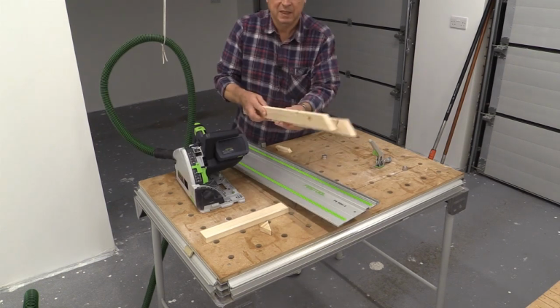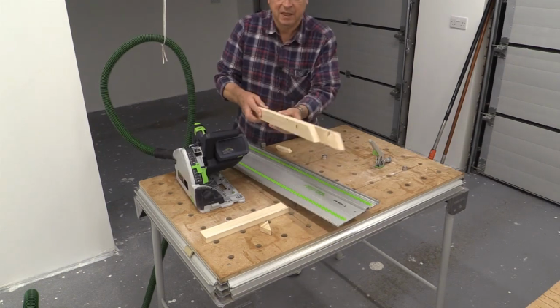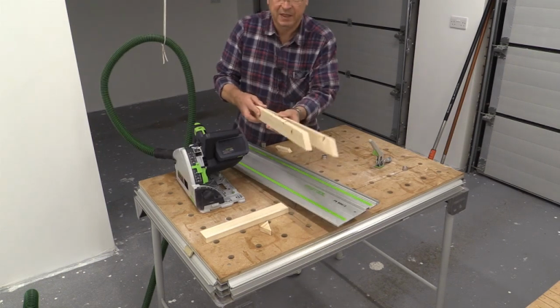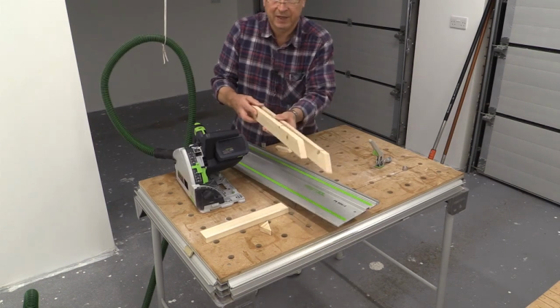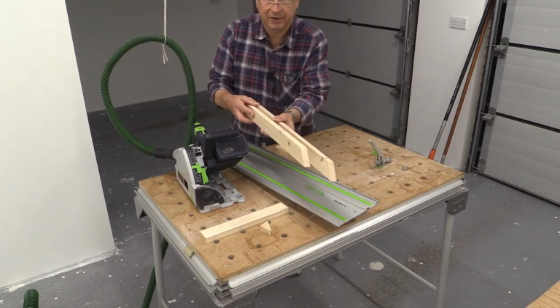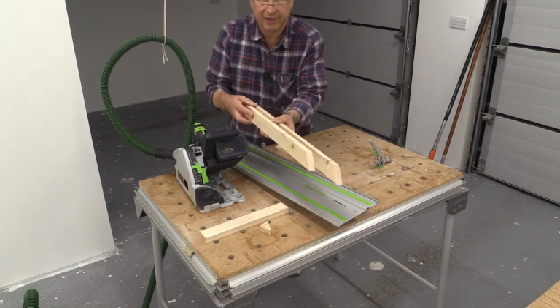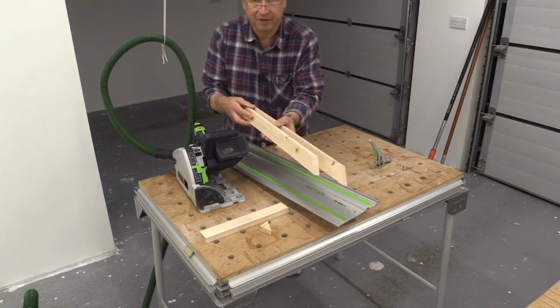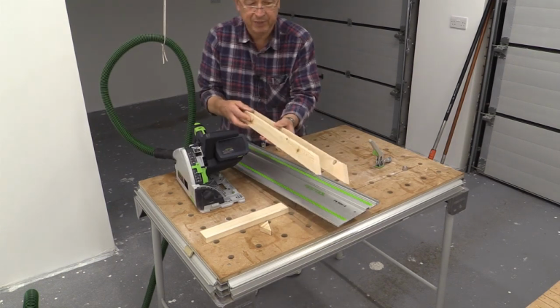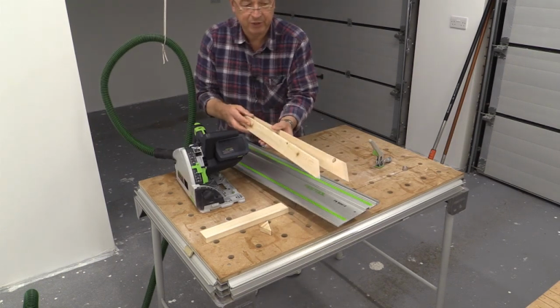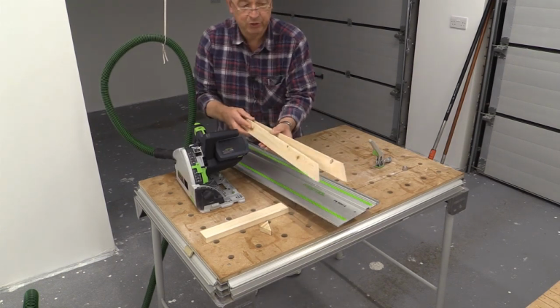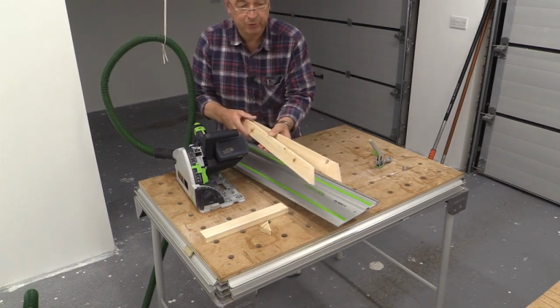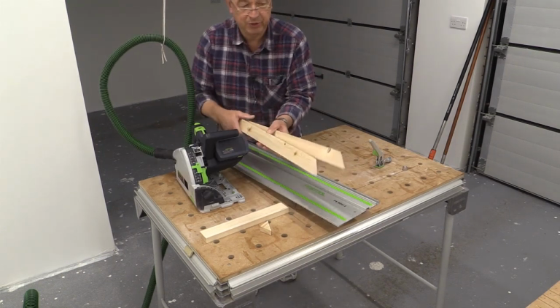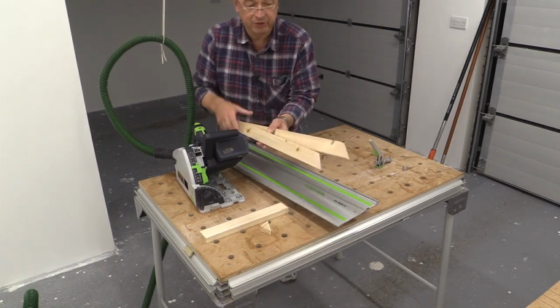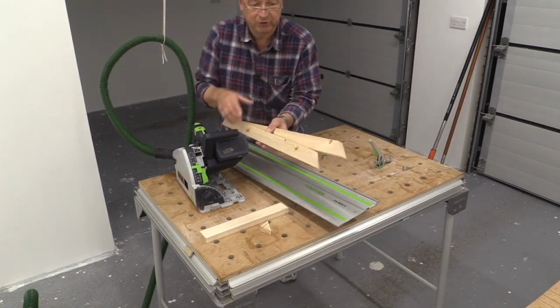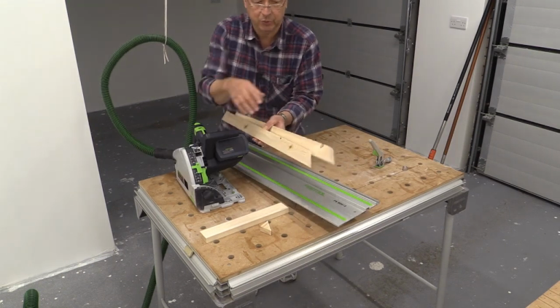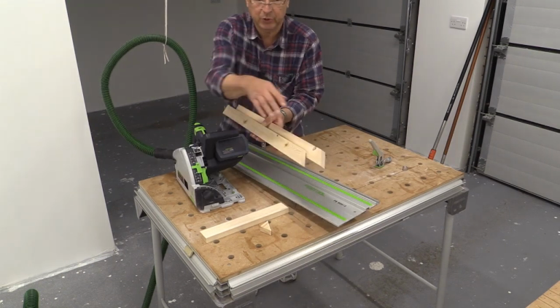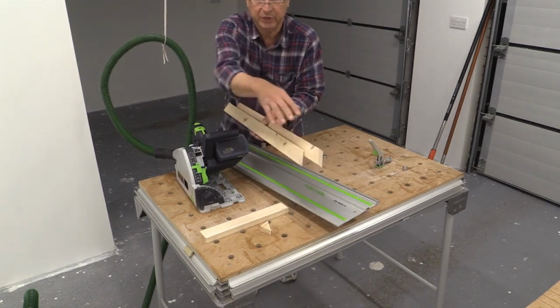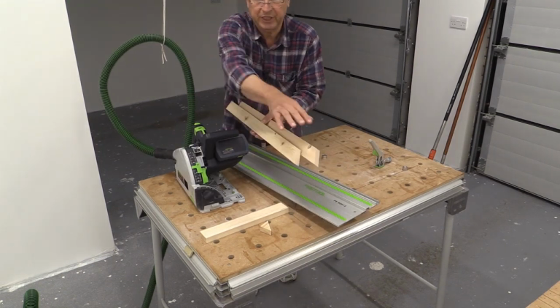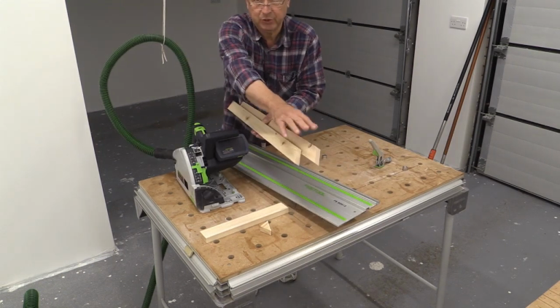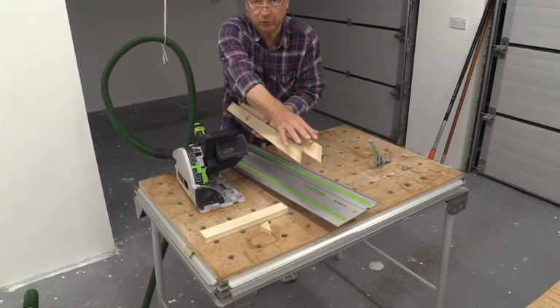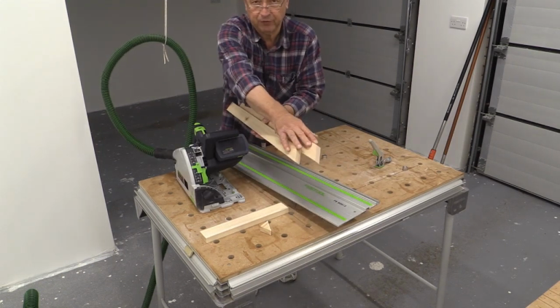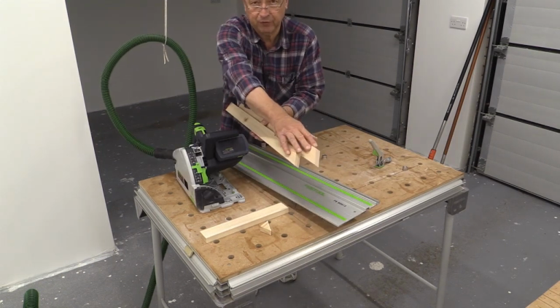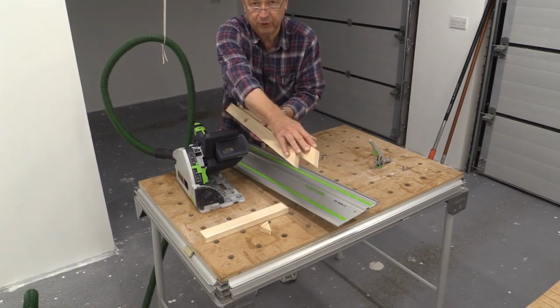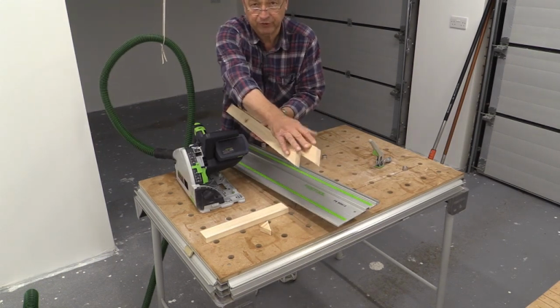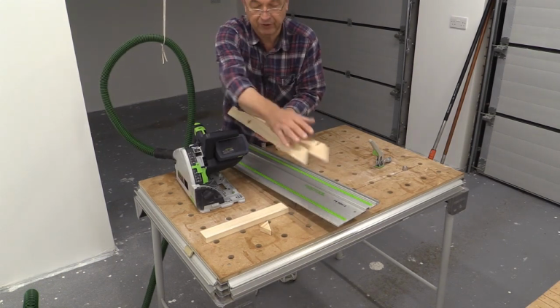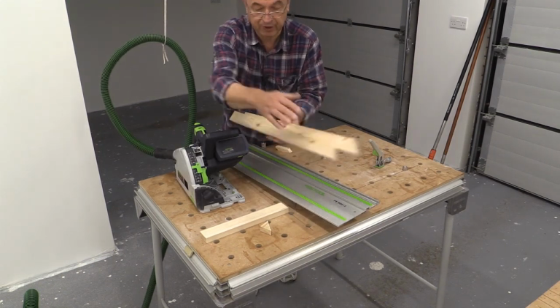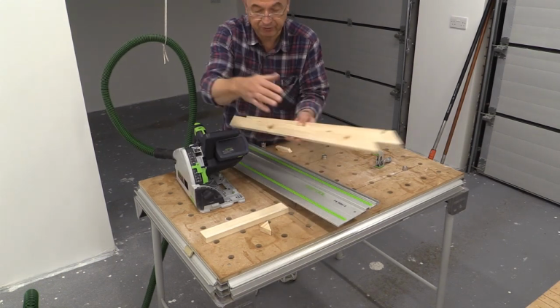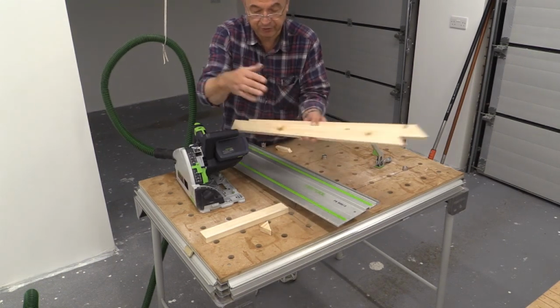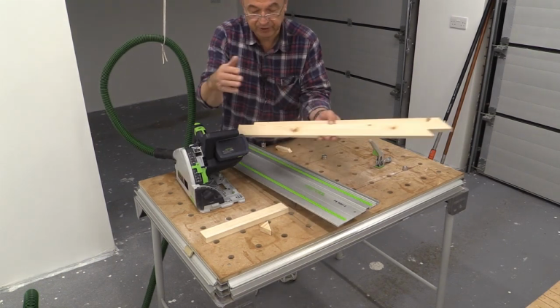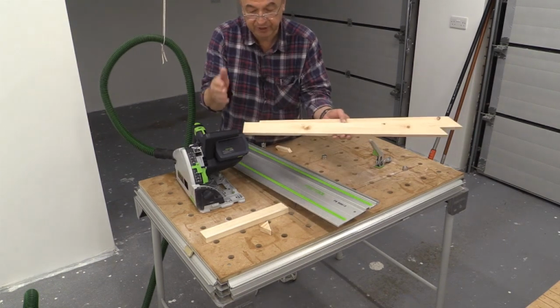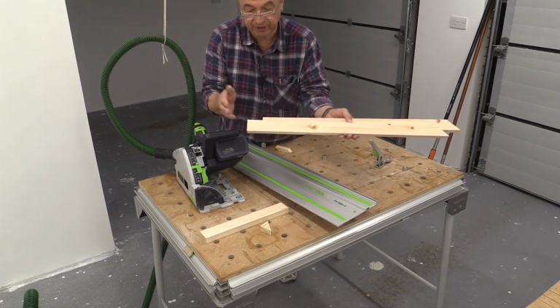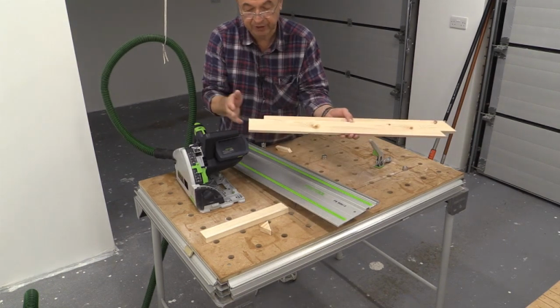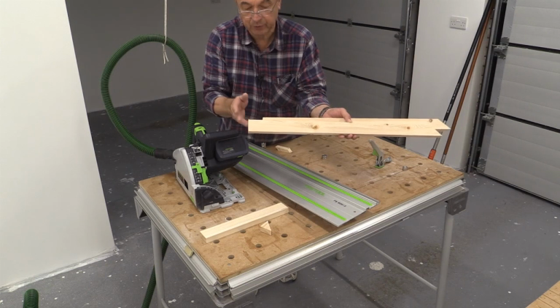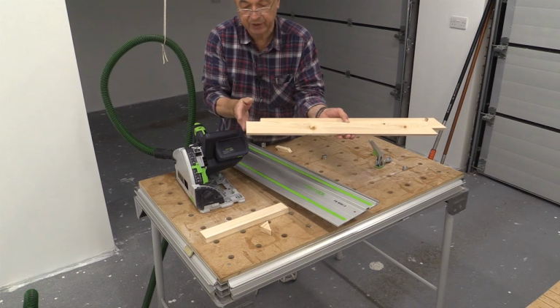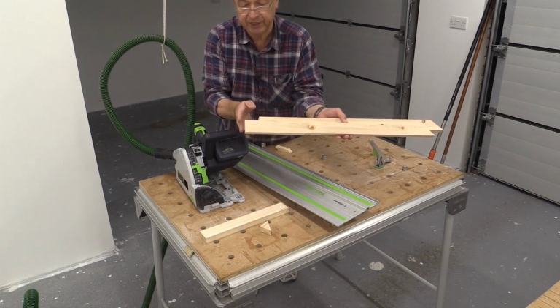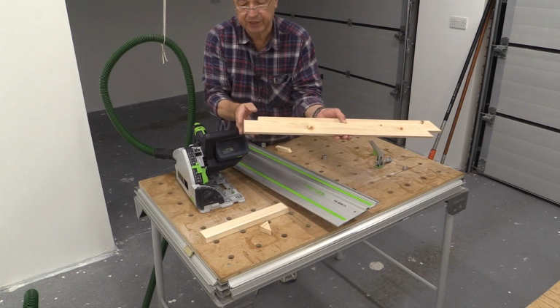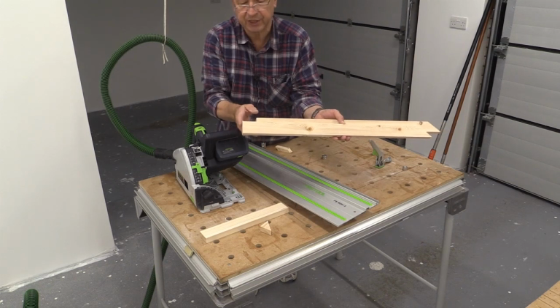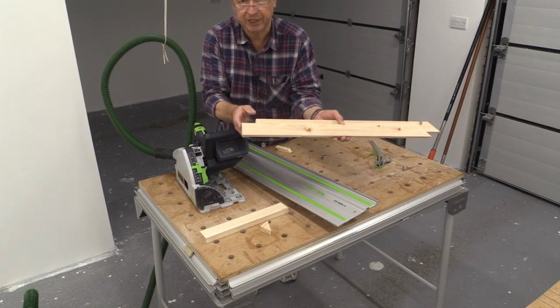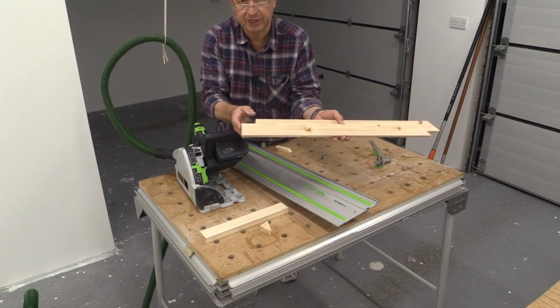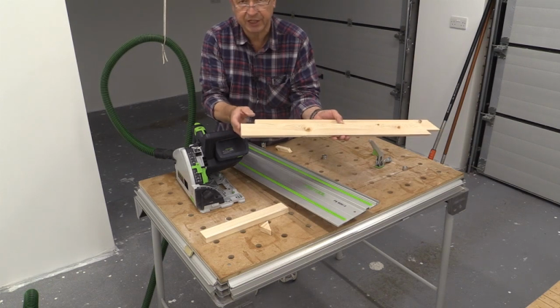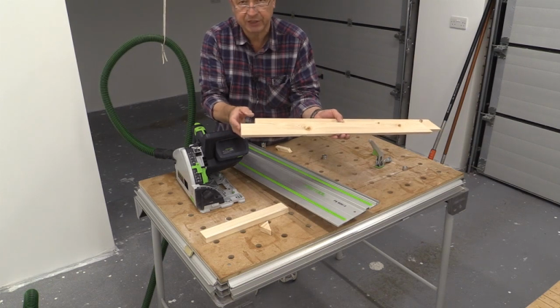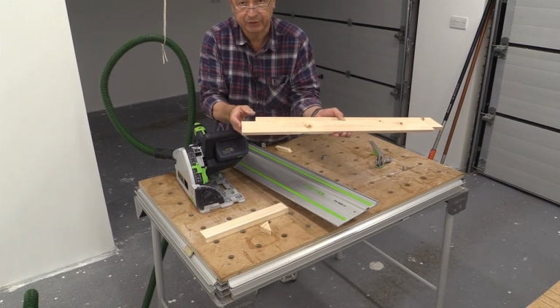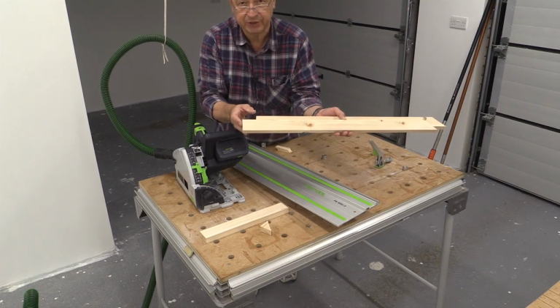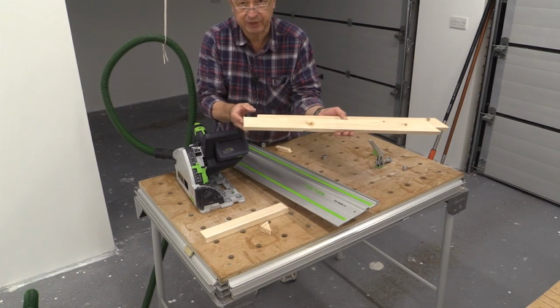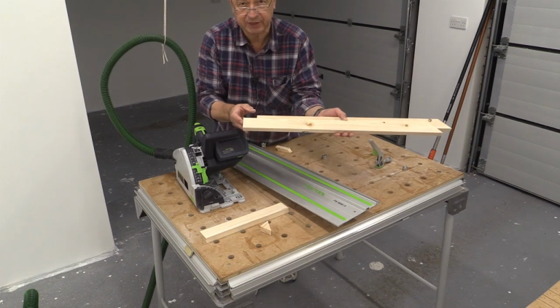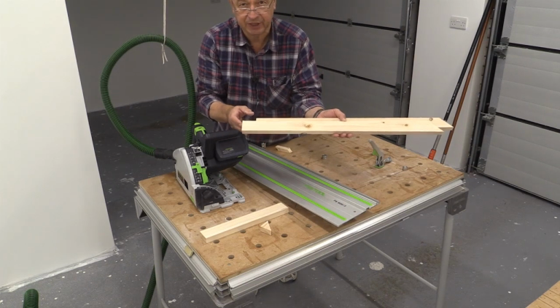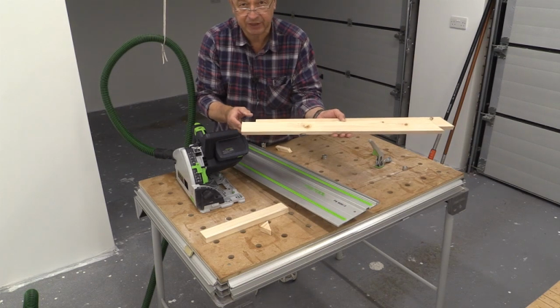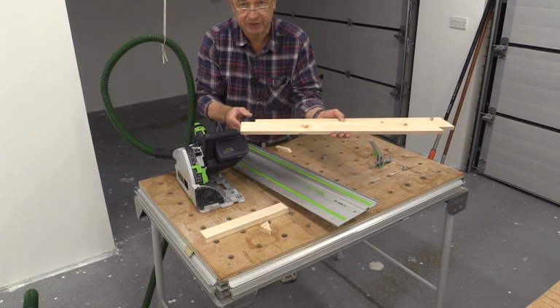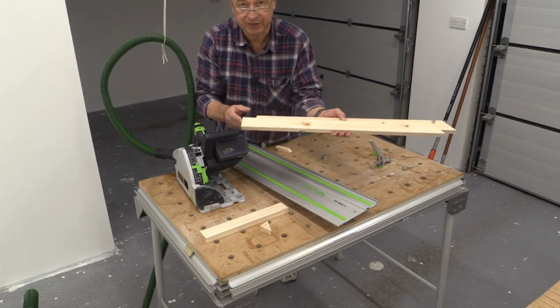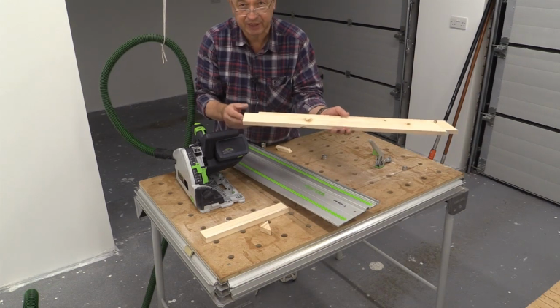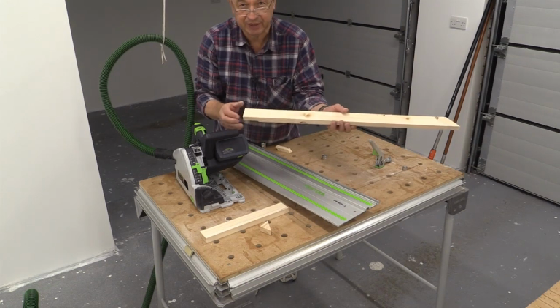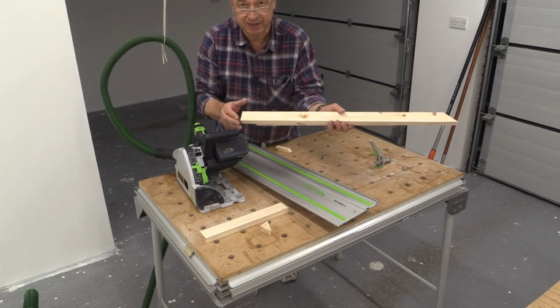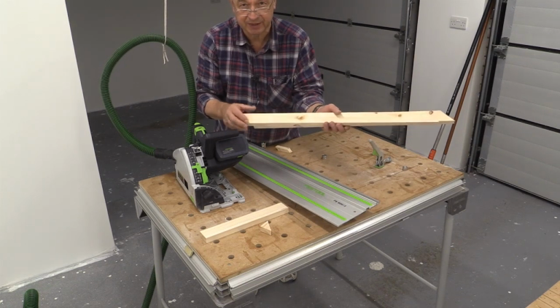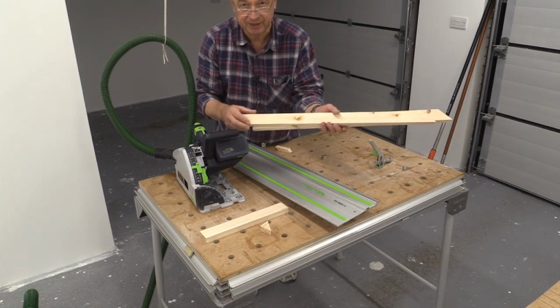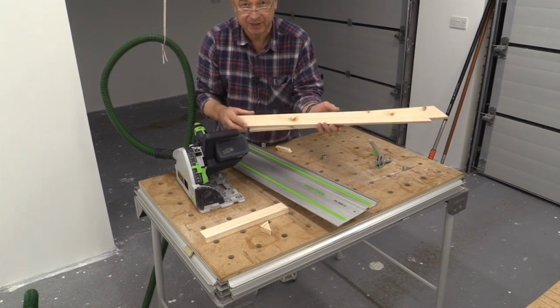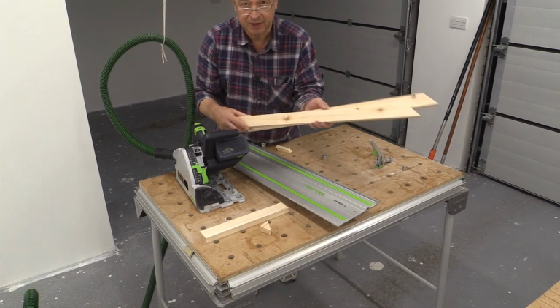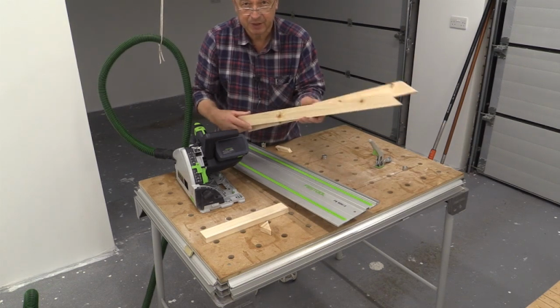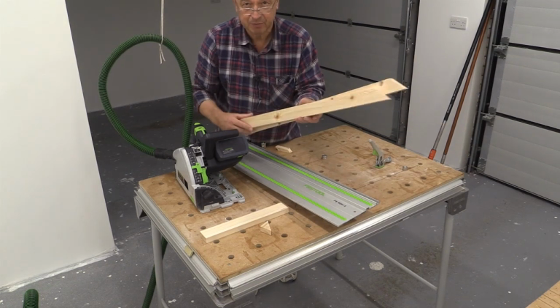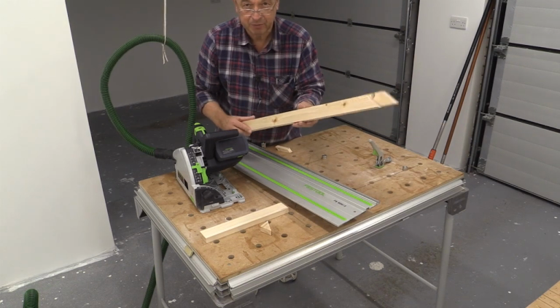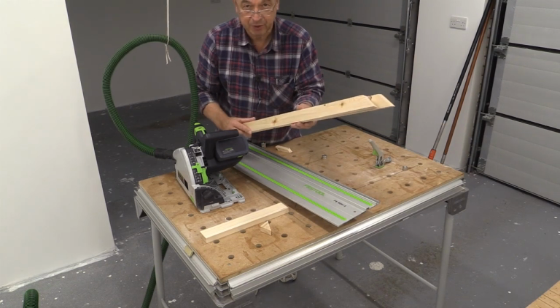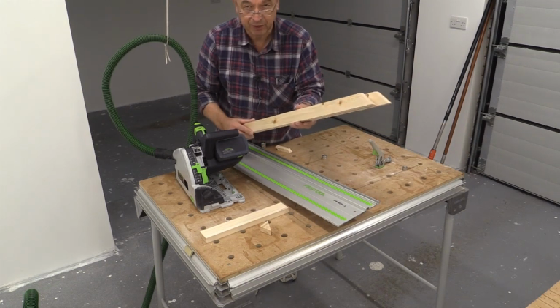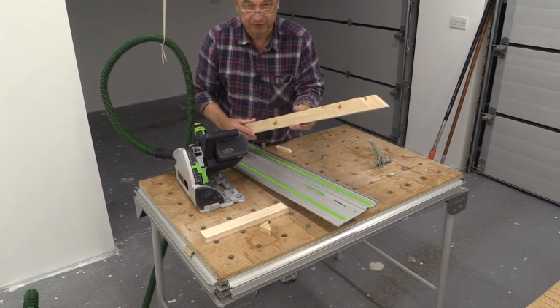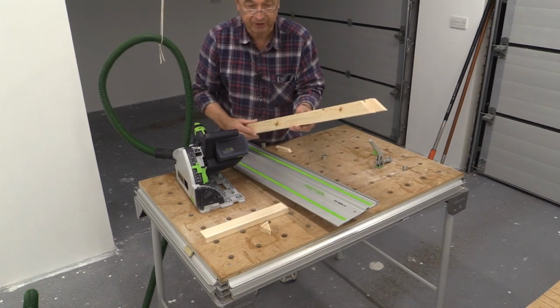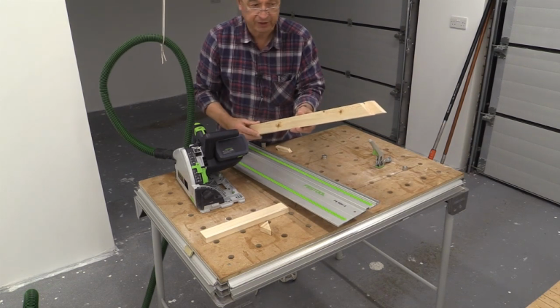And there I have my two pieces of wood, each with a 45 degree cut at one end and a 90 degree cut at the other. Perfect.